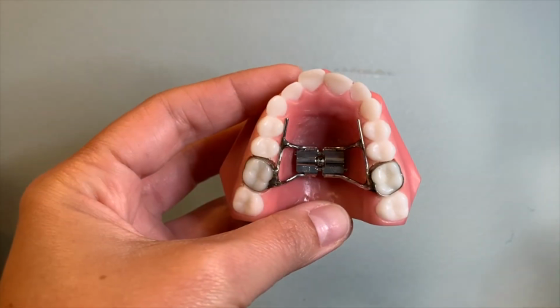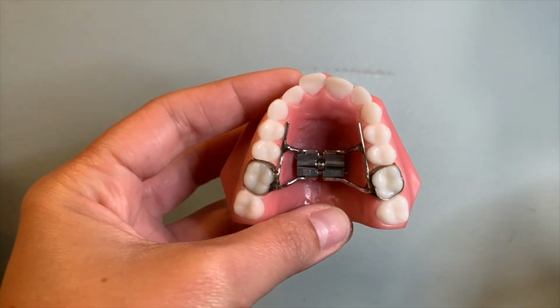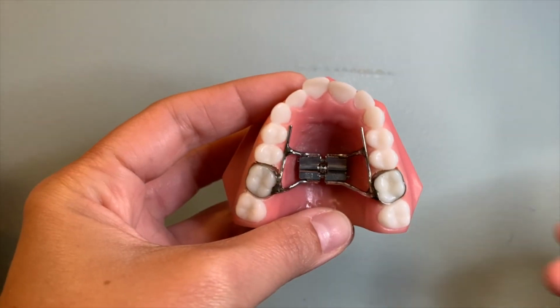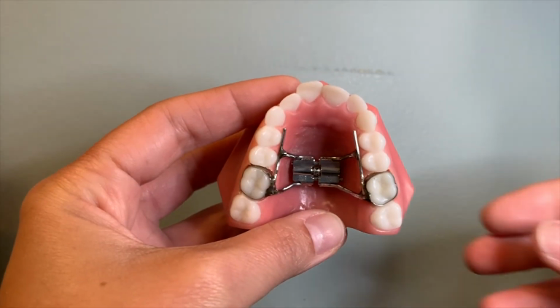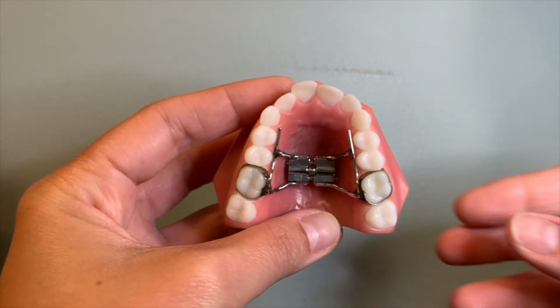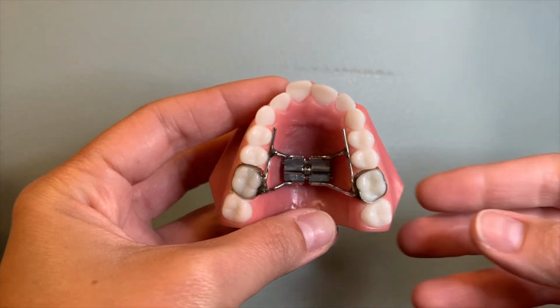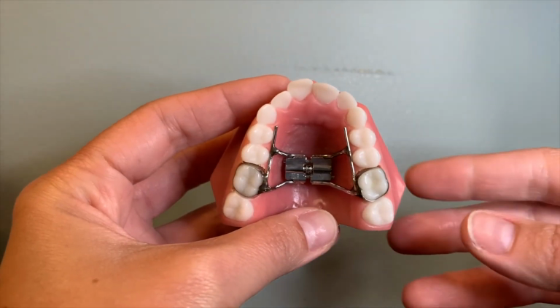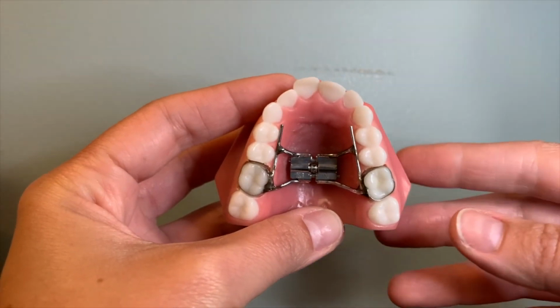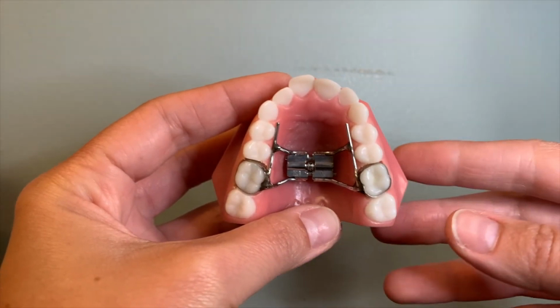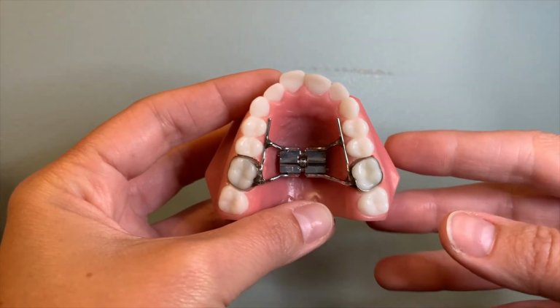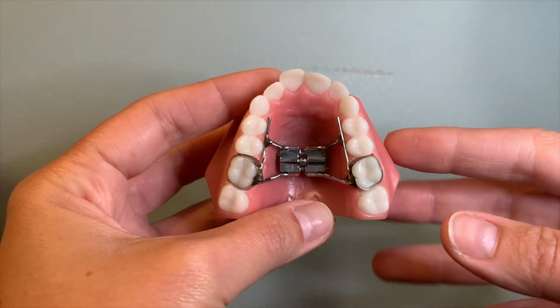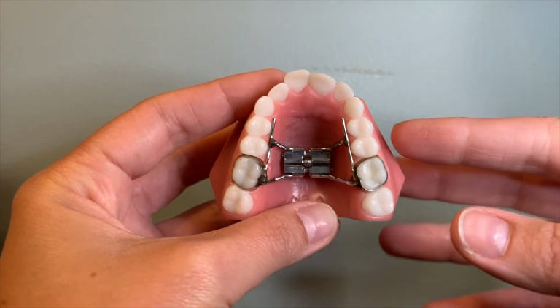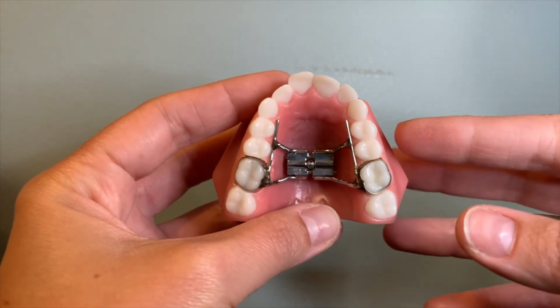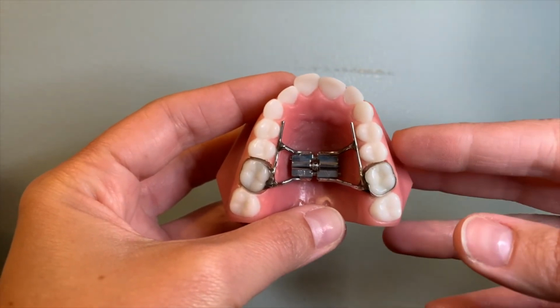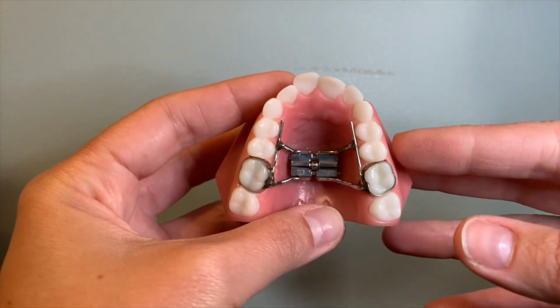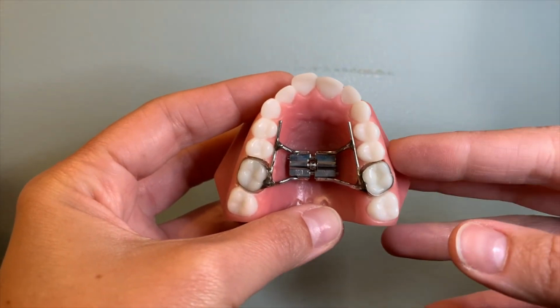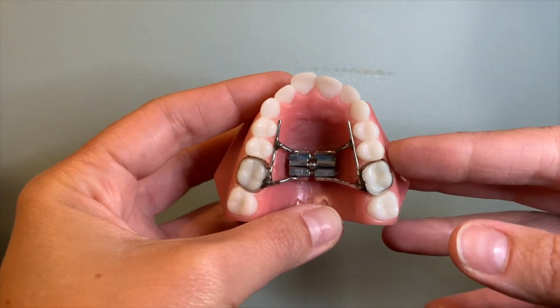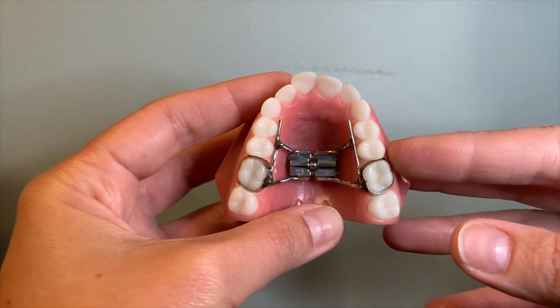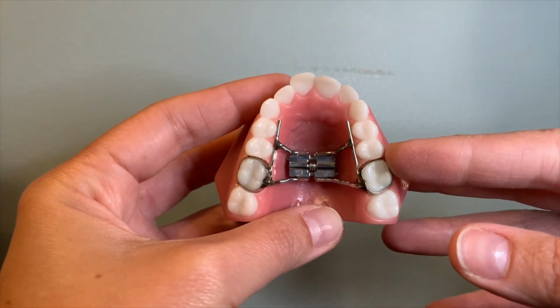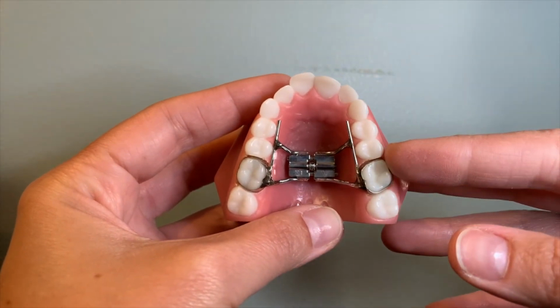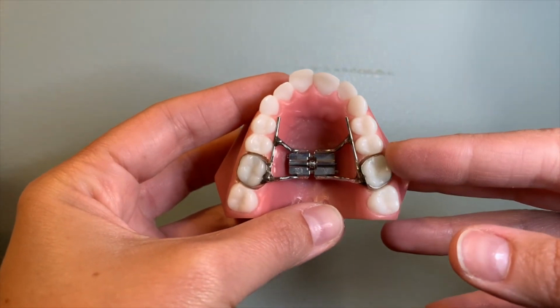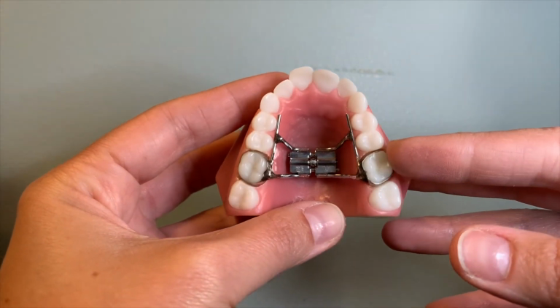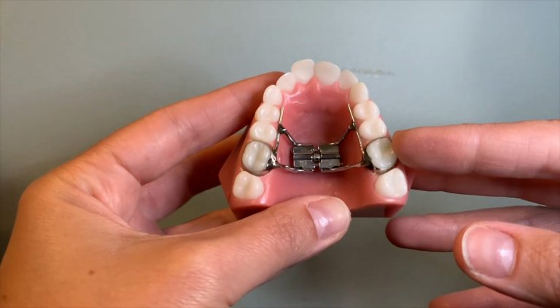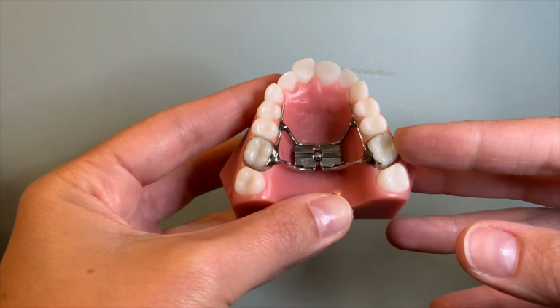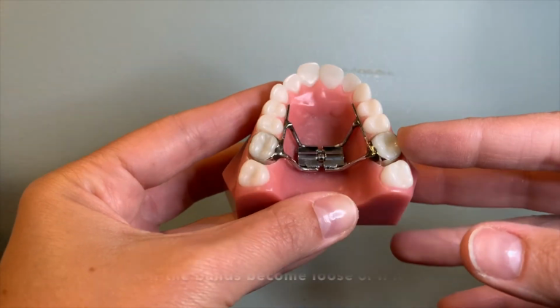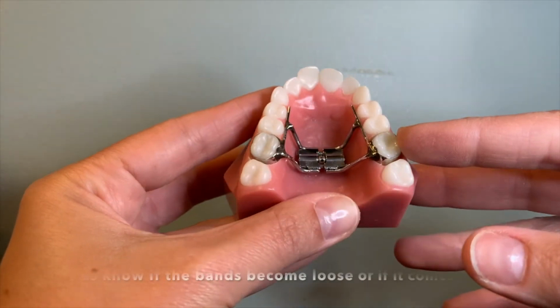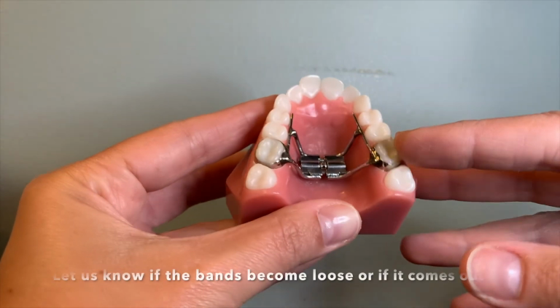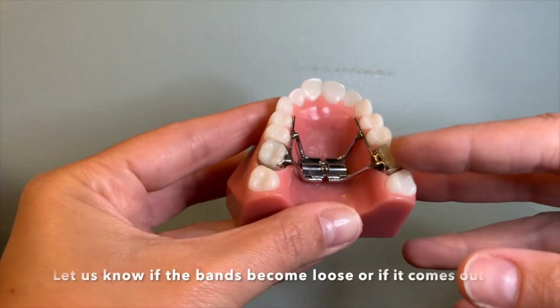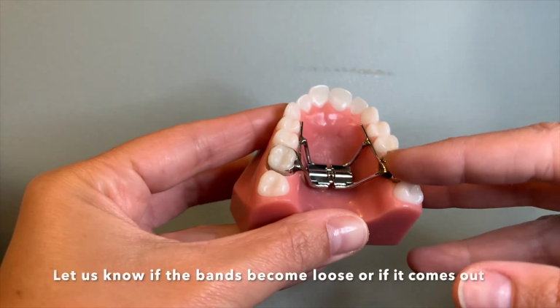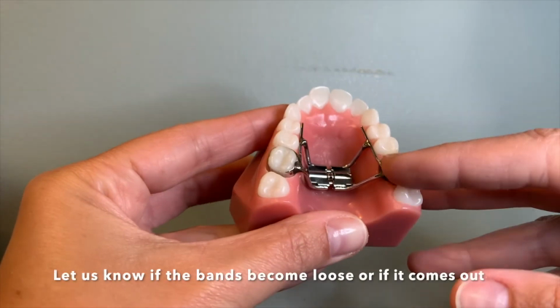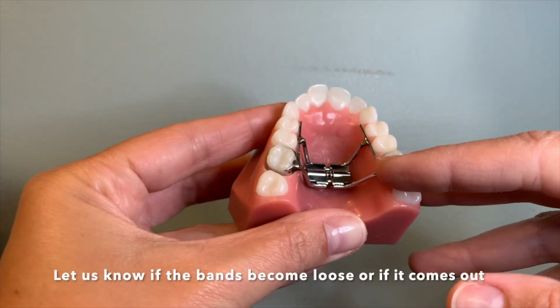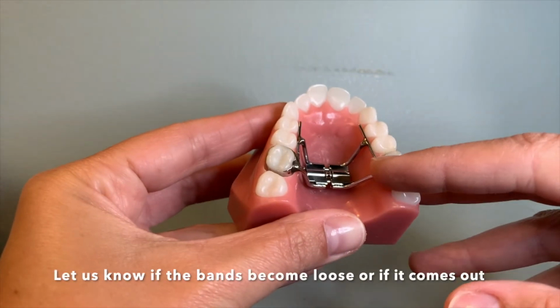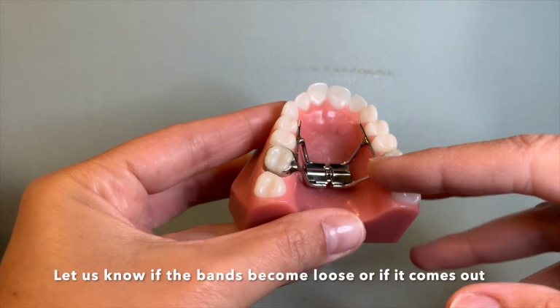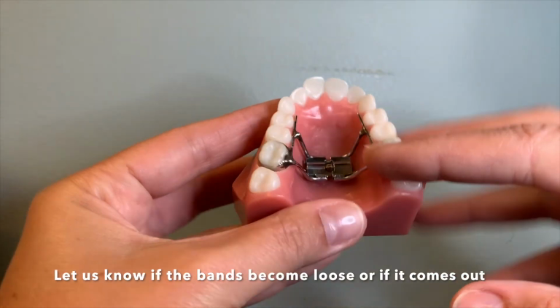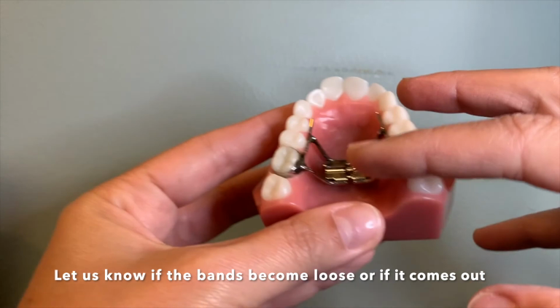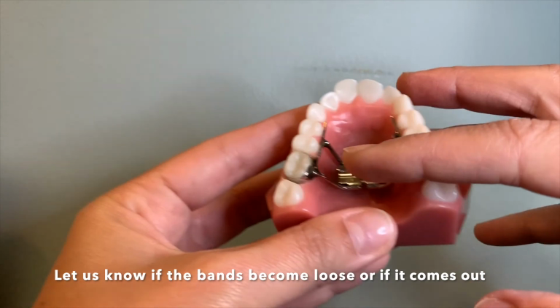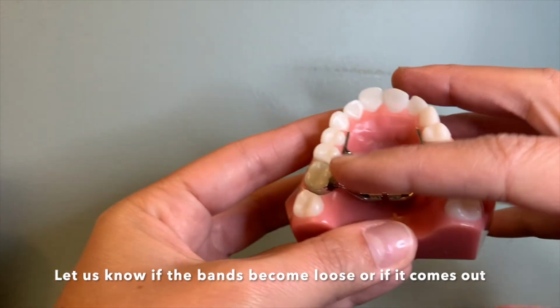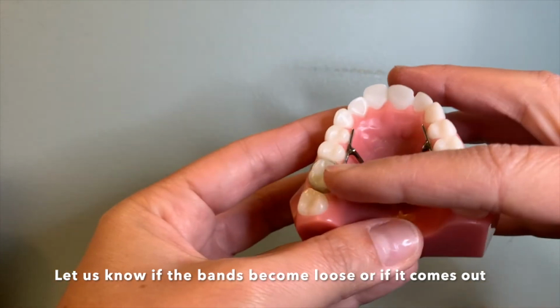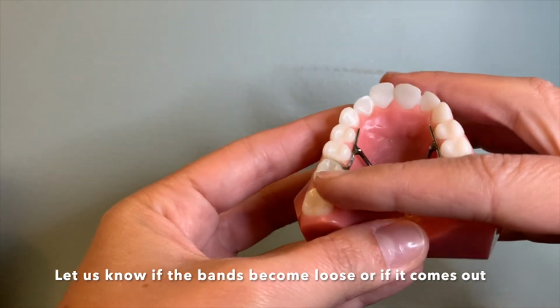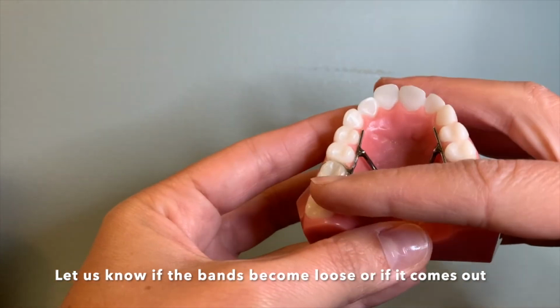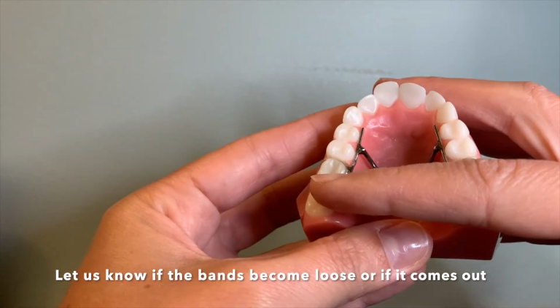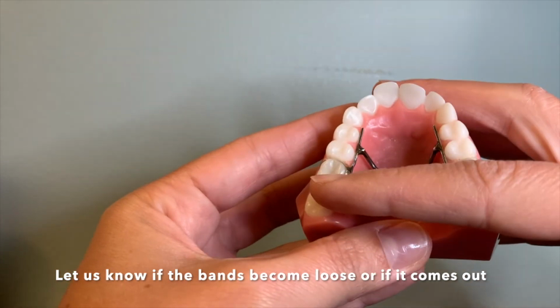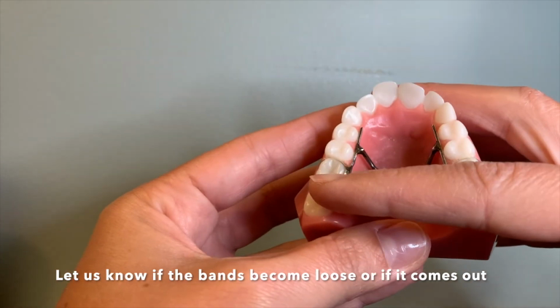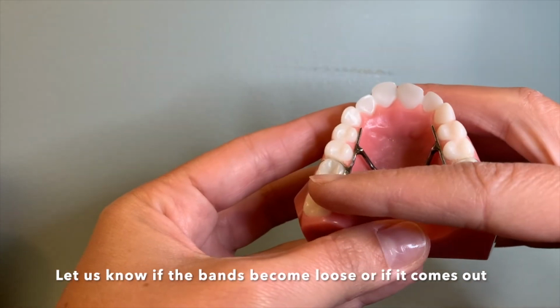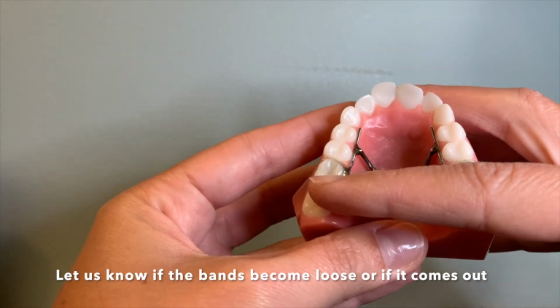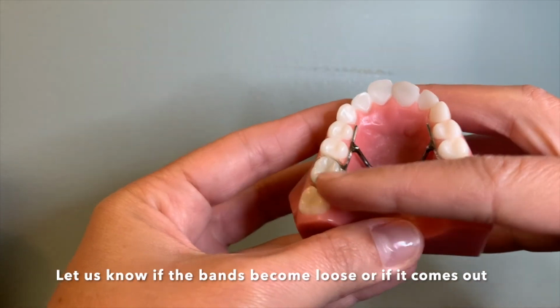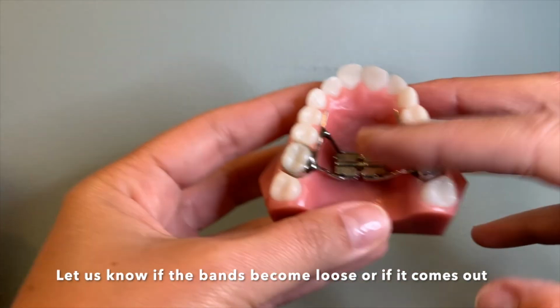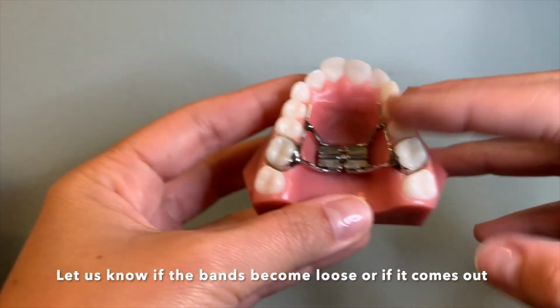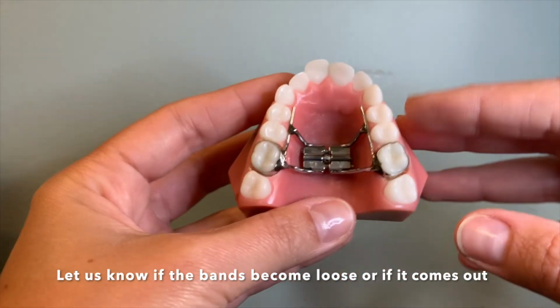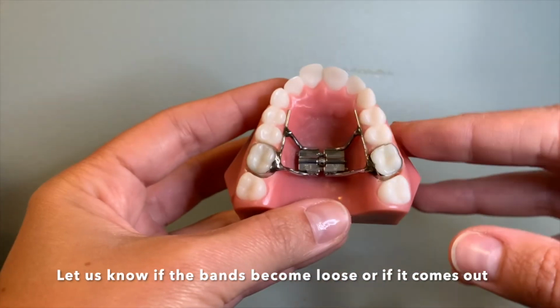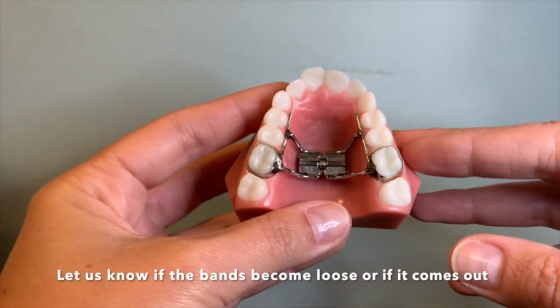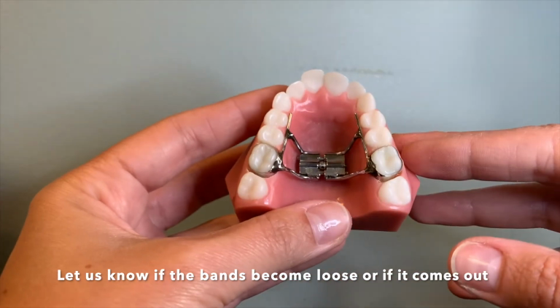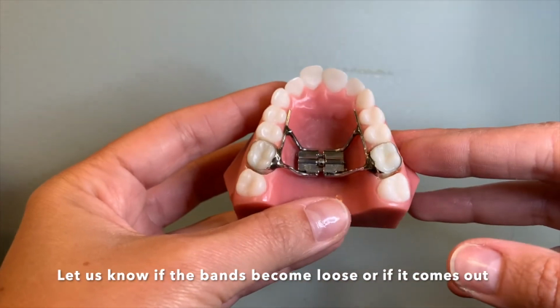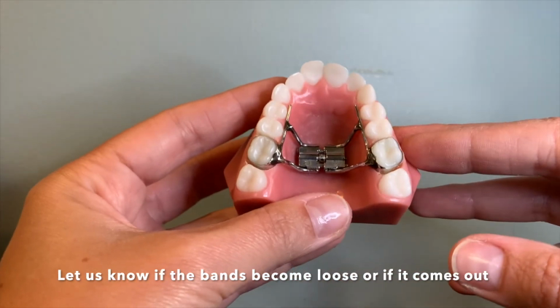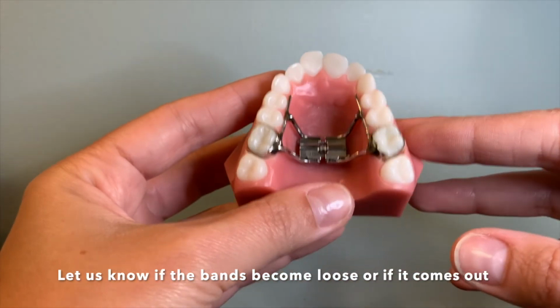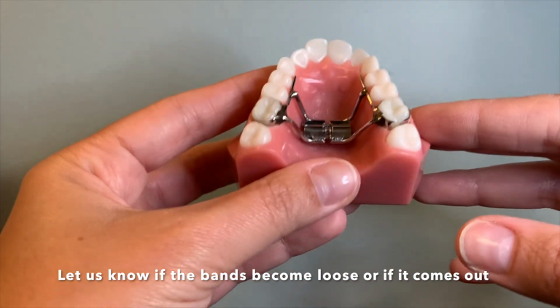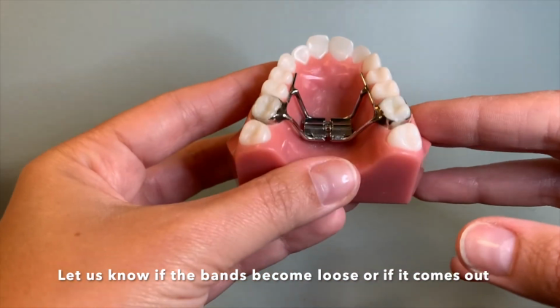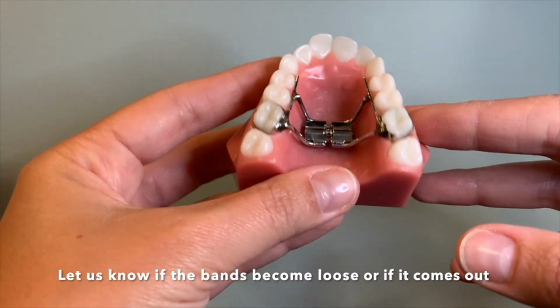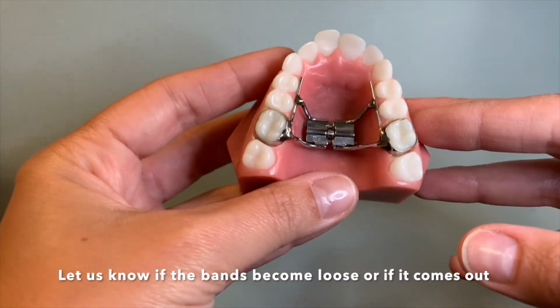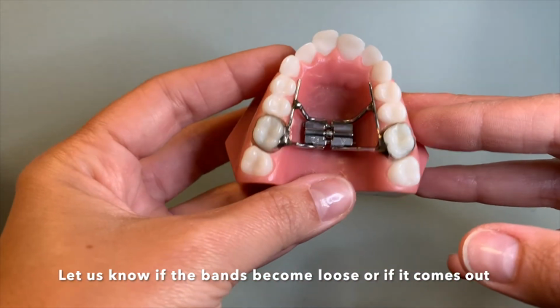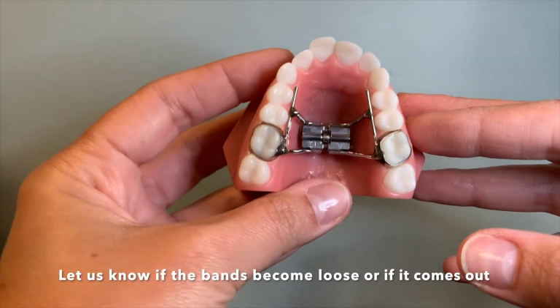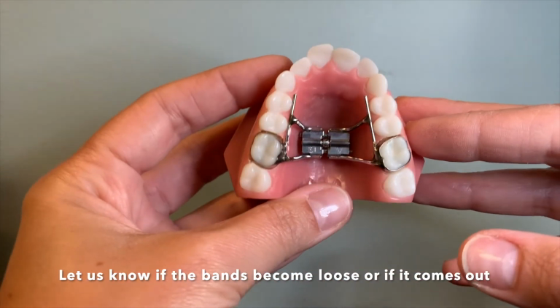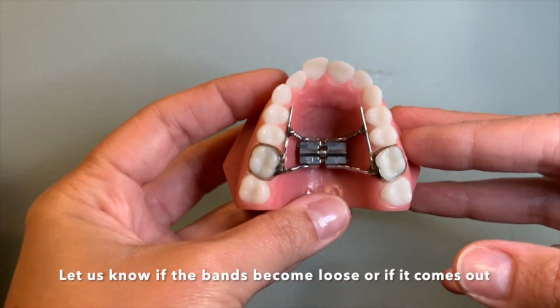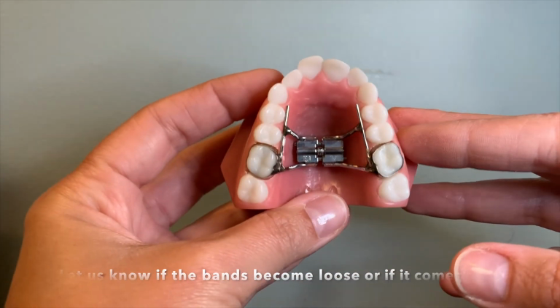You do want to let us know if any of these bands in the back become loose at any point, or if your expander comes out.